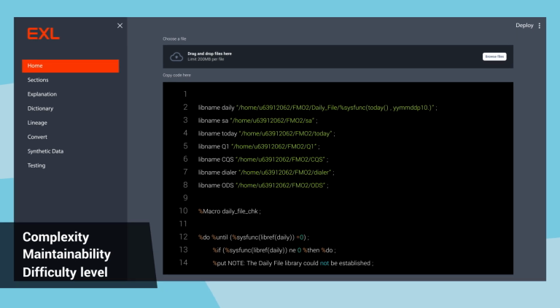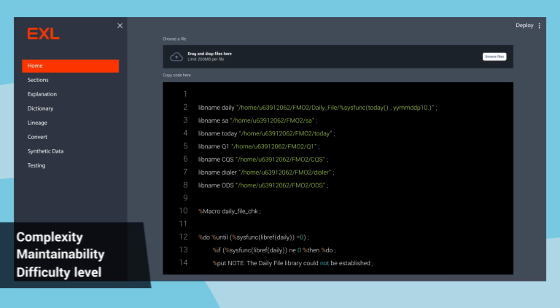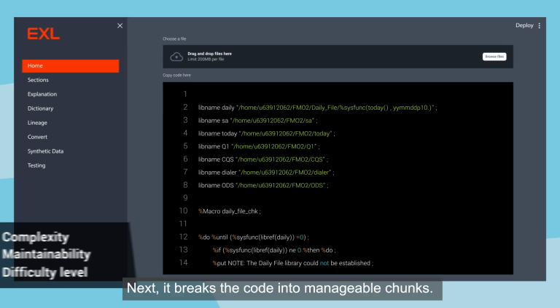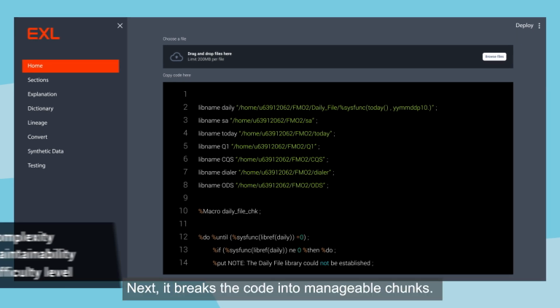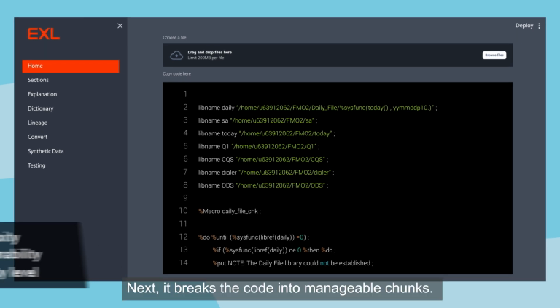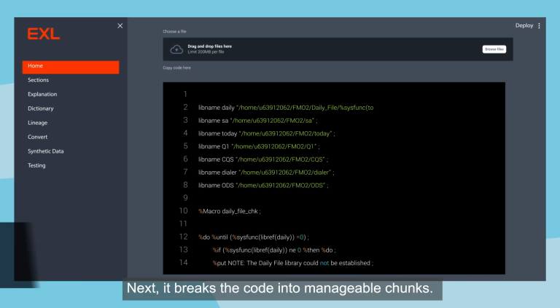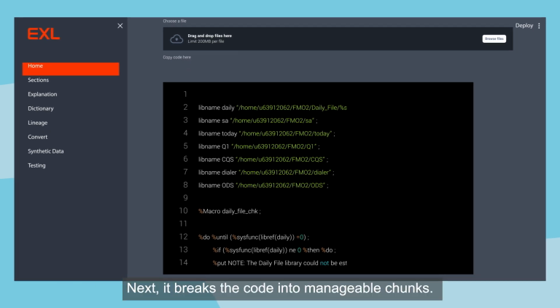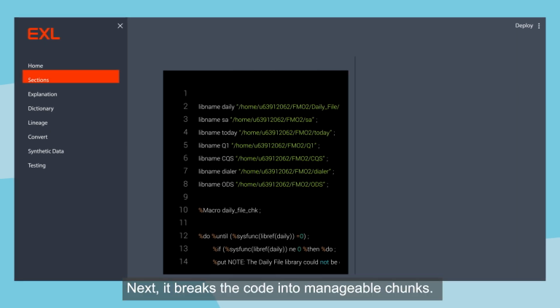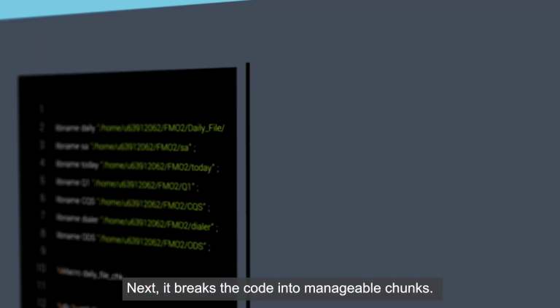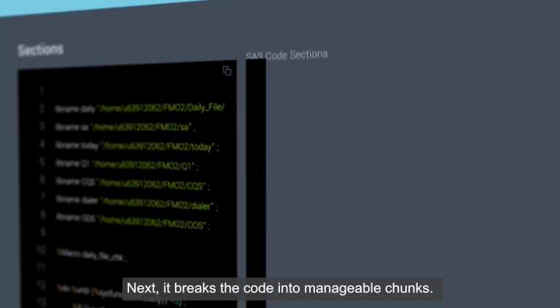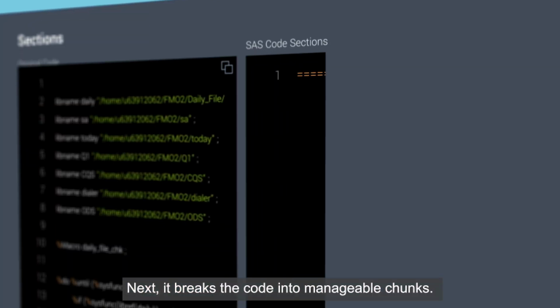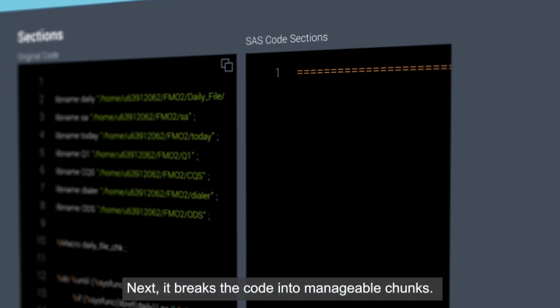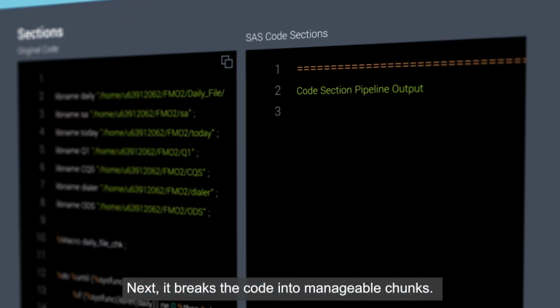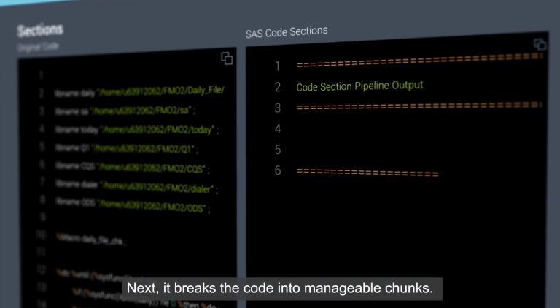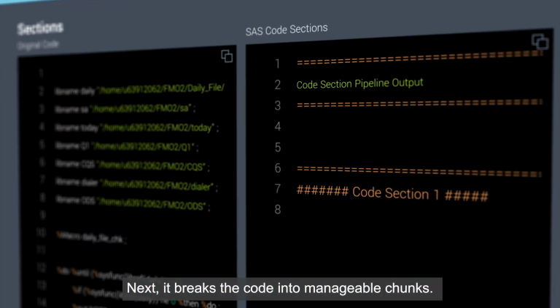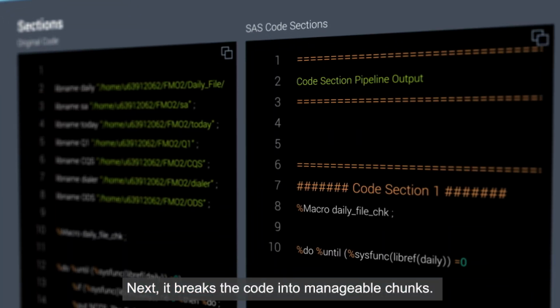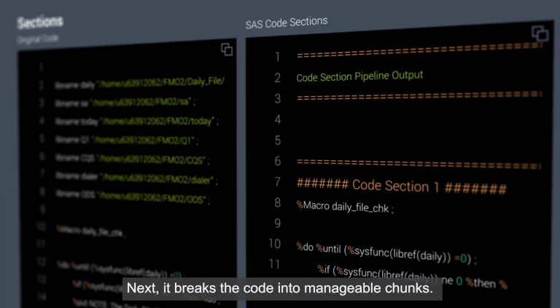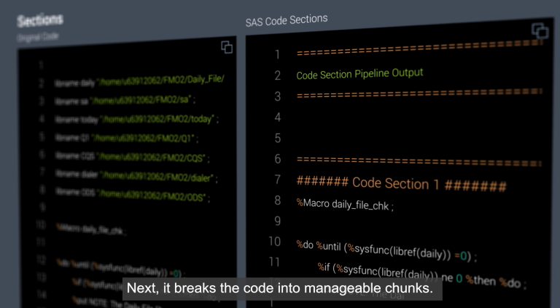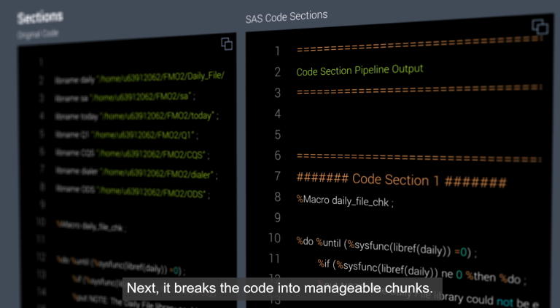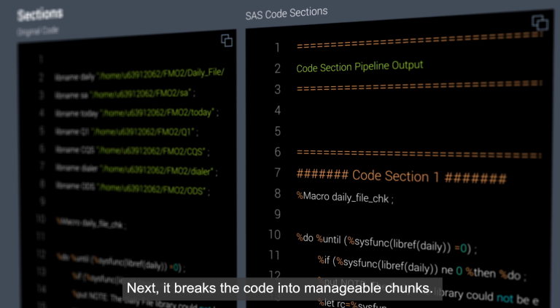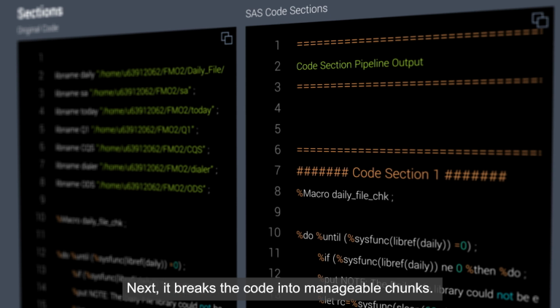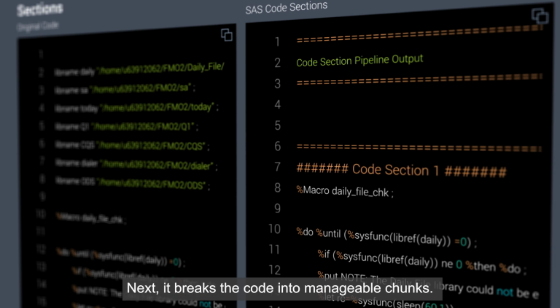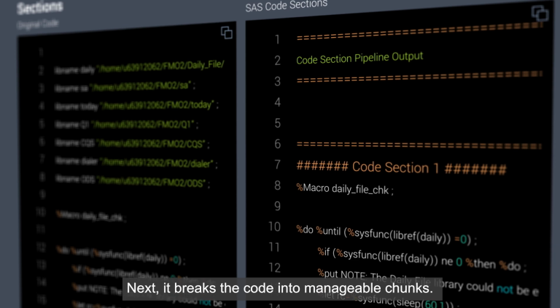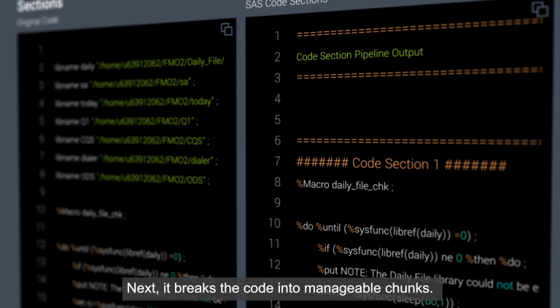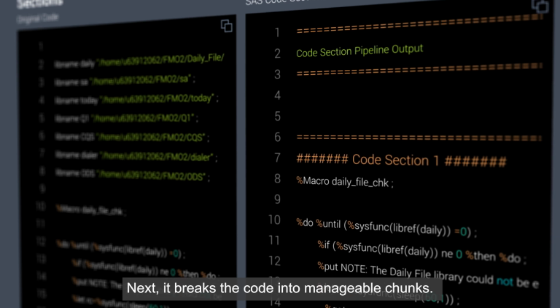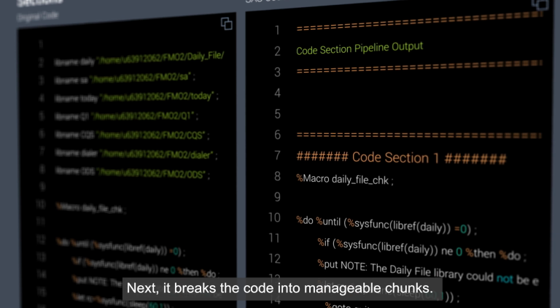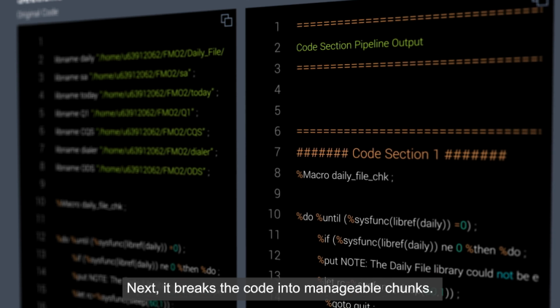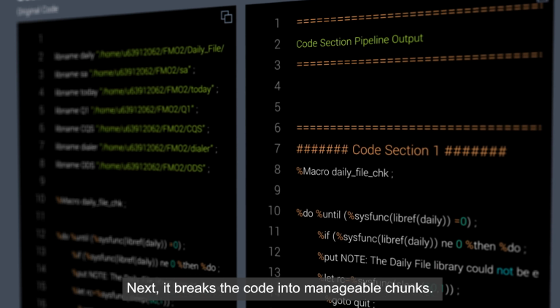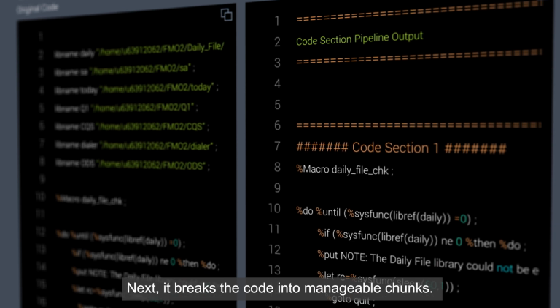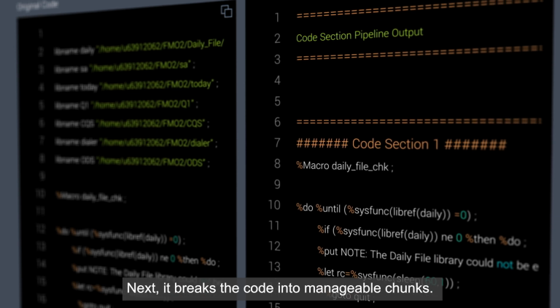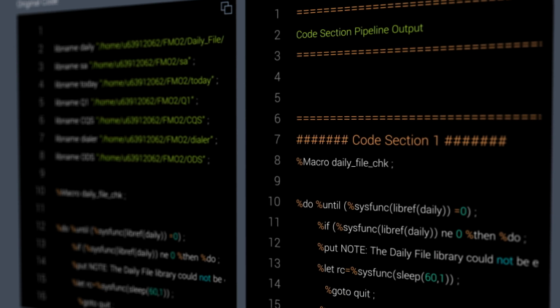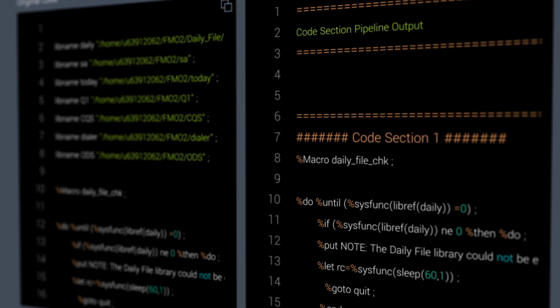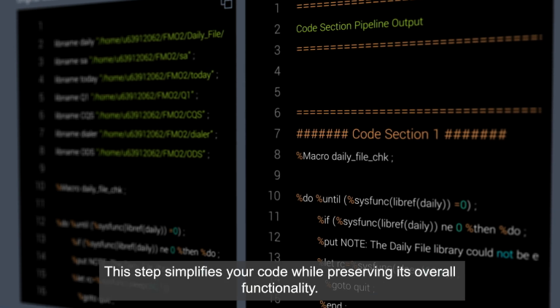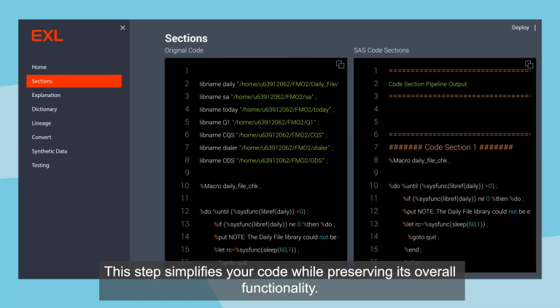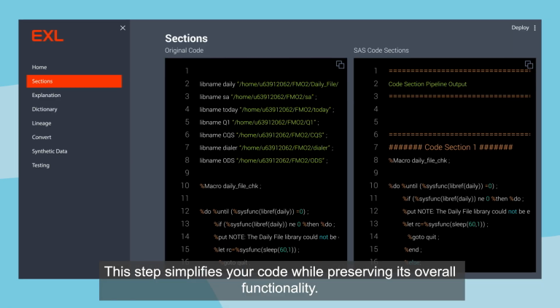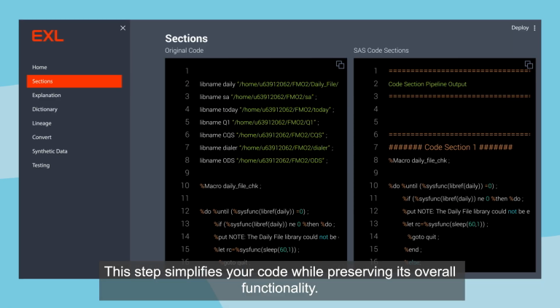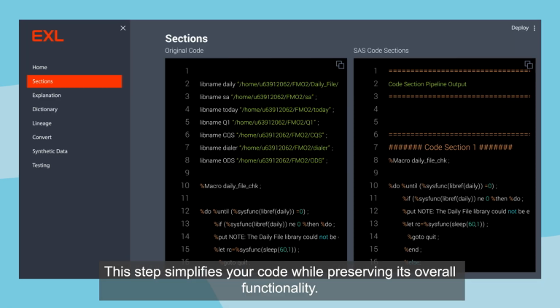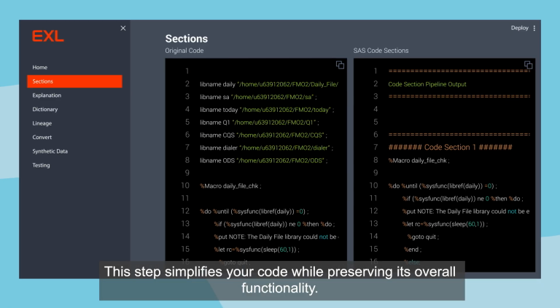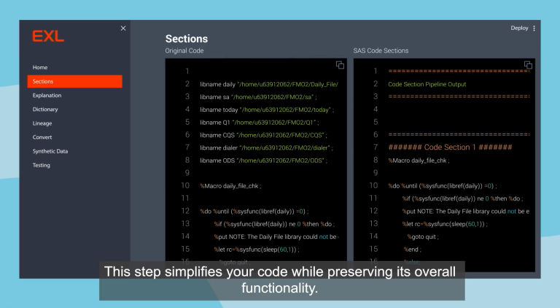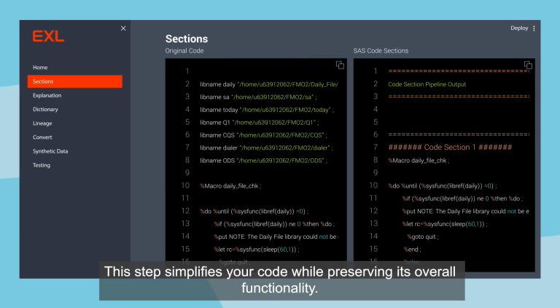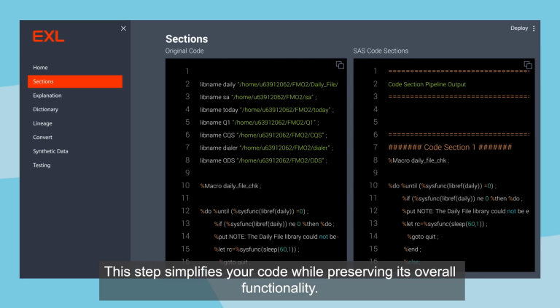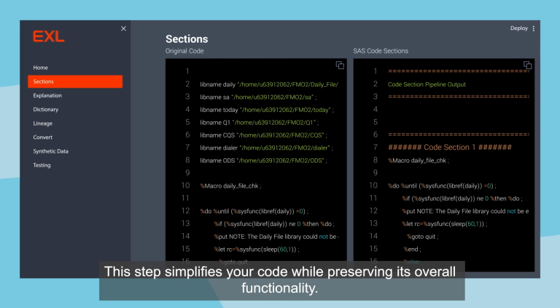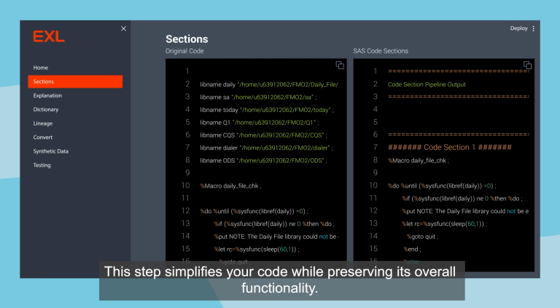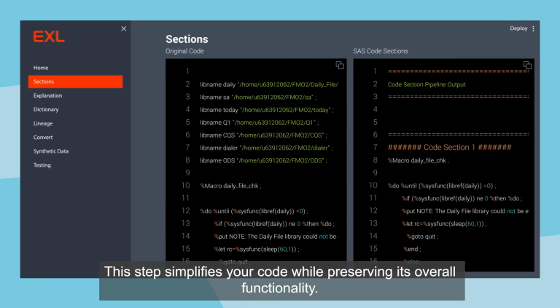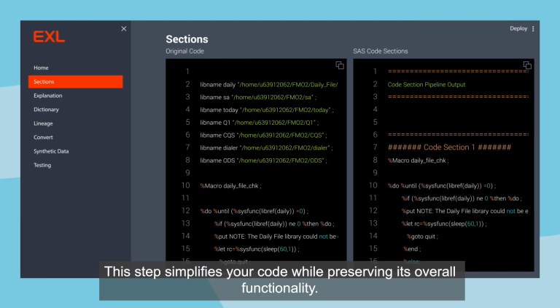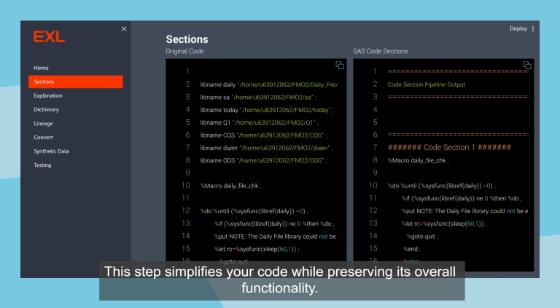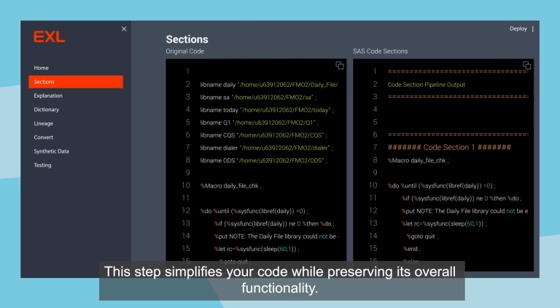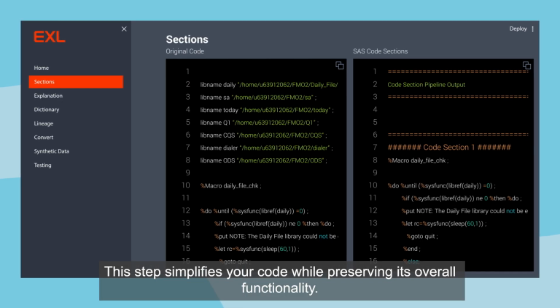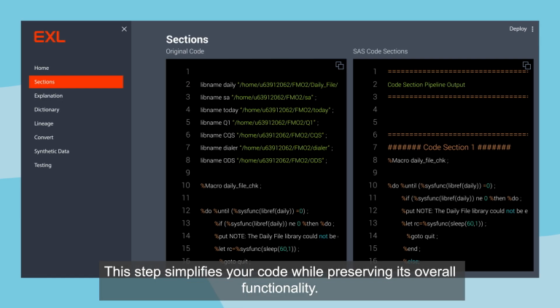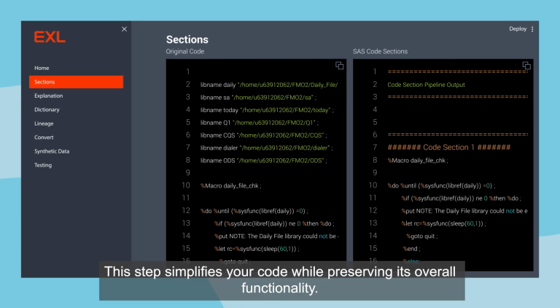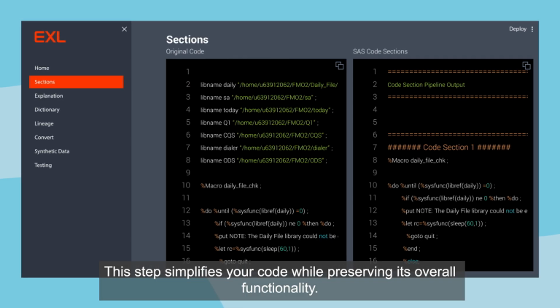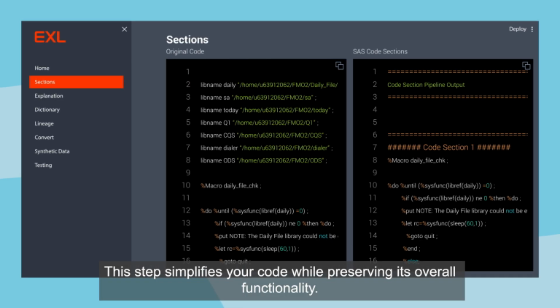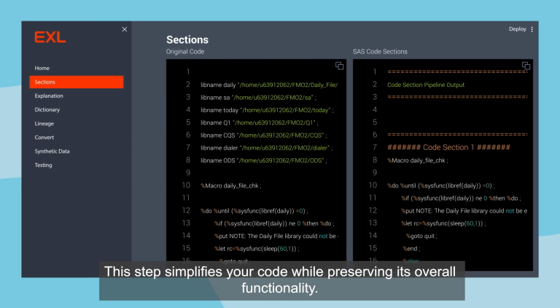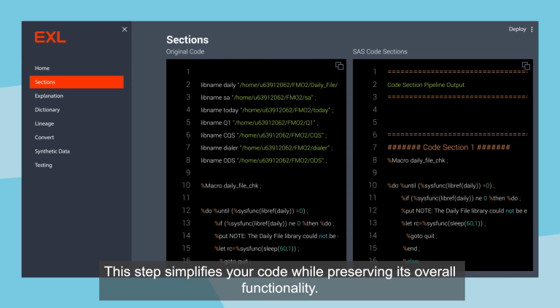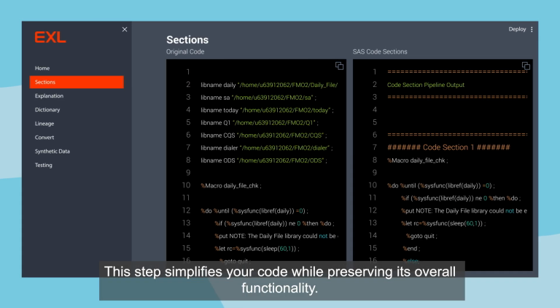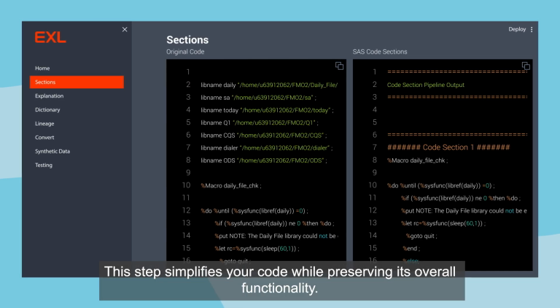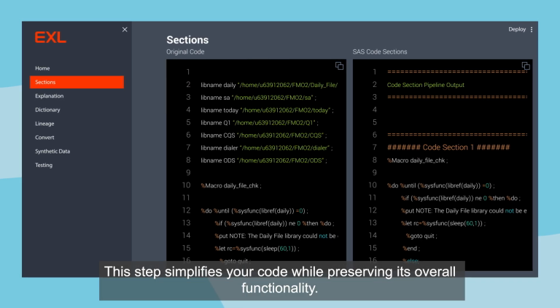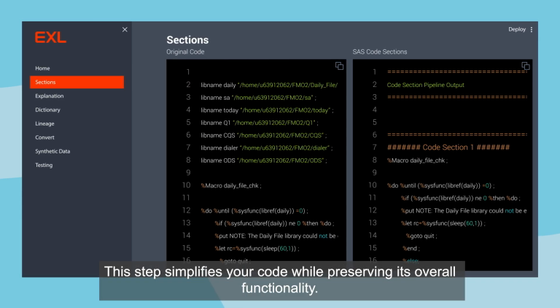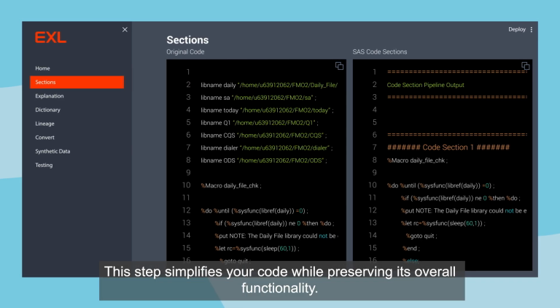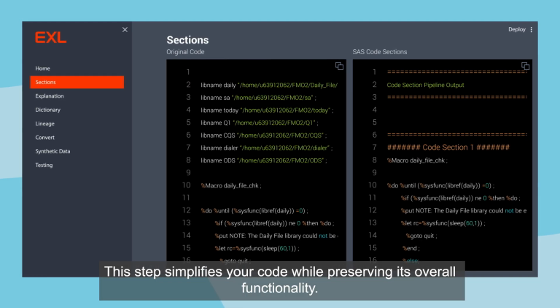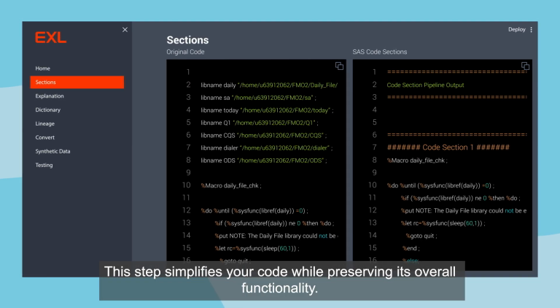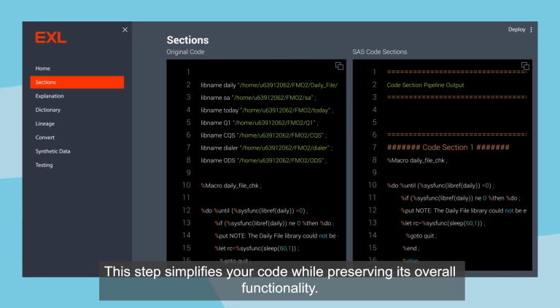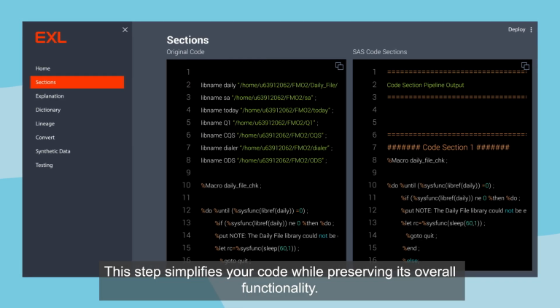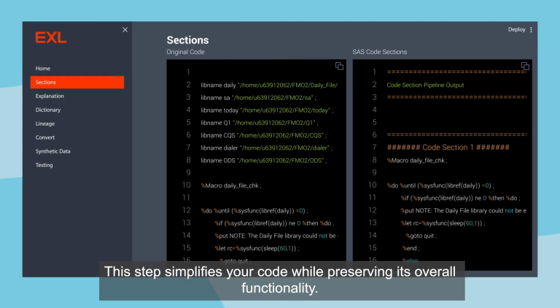Next, it breaks the code into manageable chunks. This step simplifies your code while preserving its overall functionality.